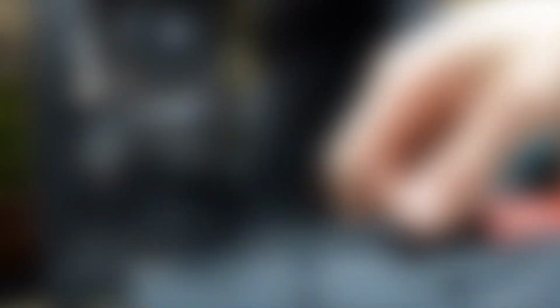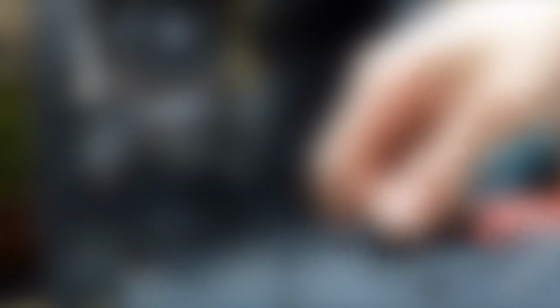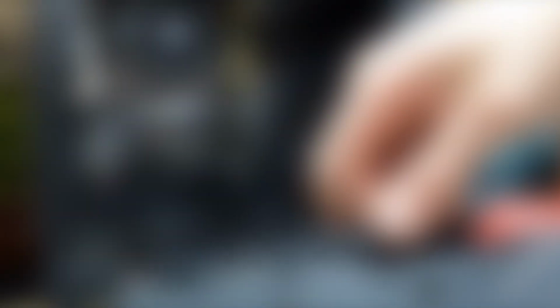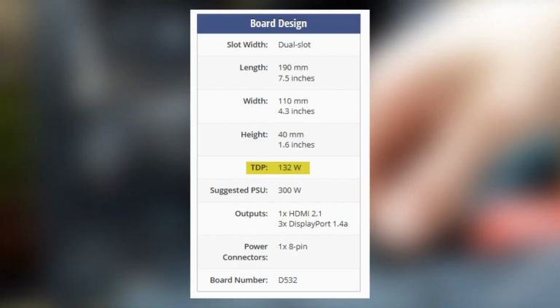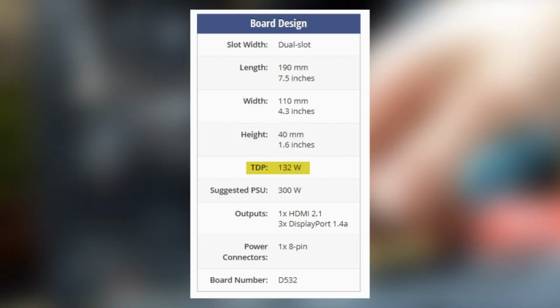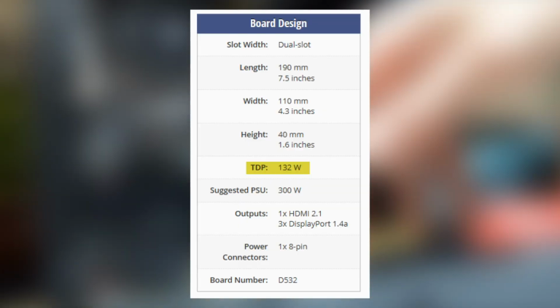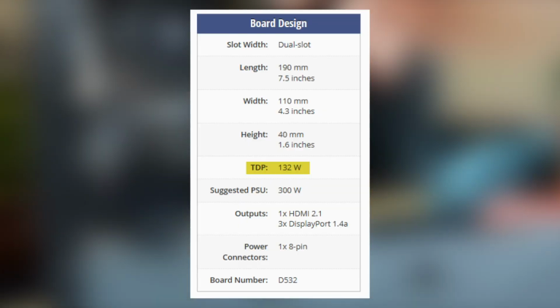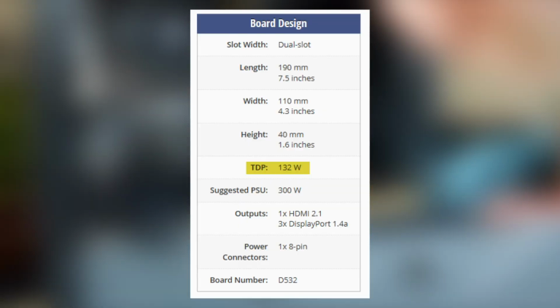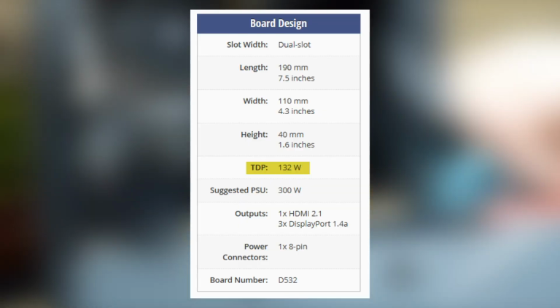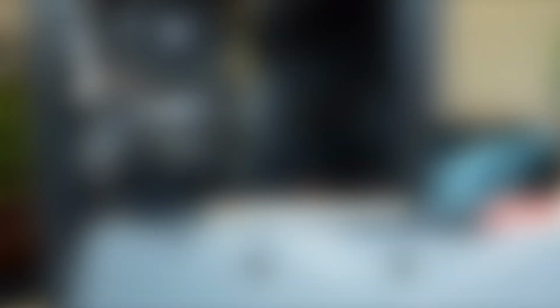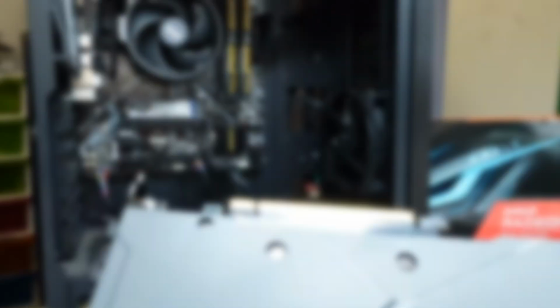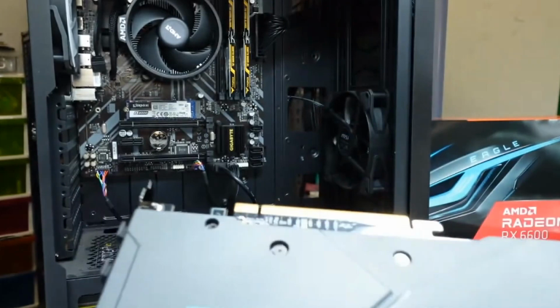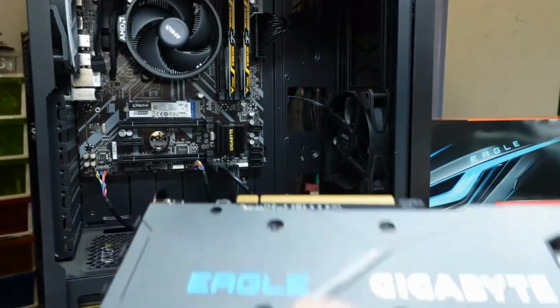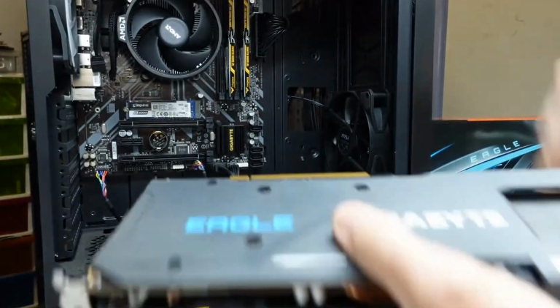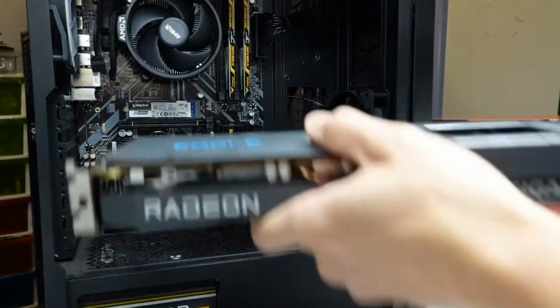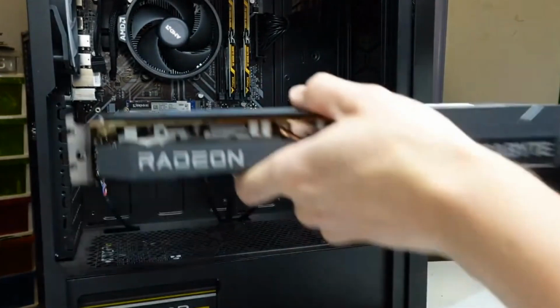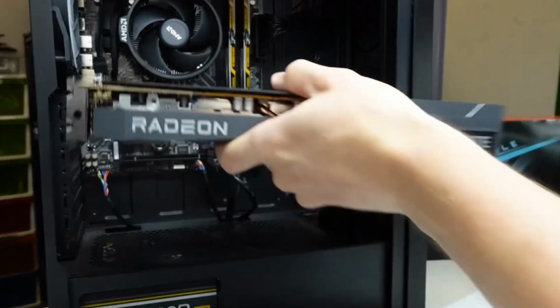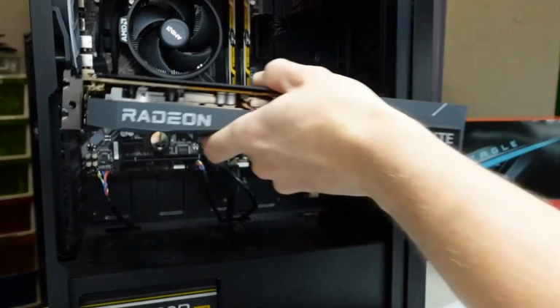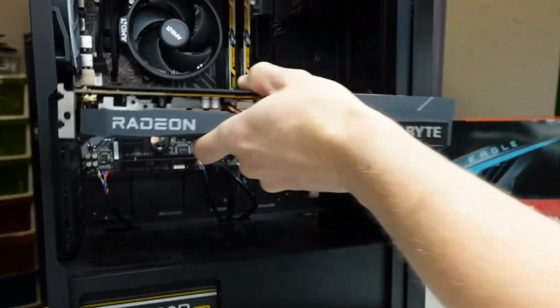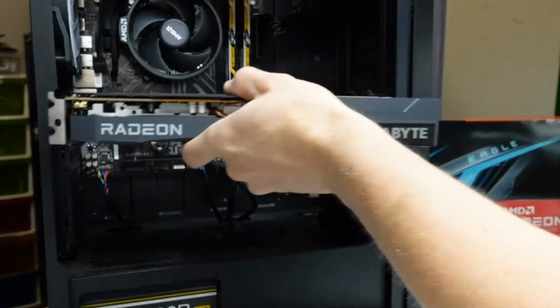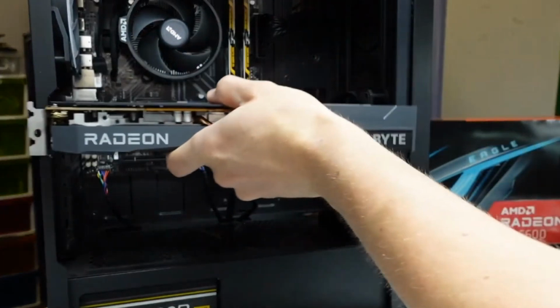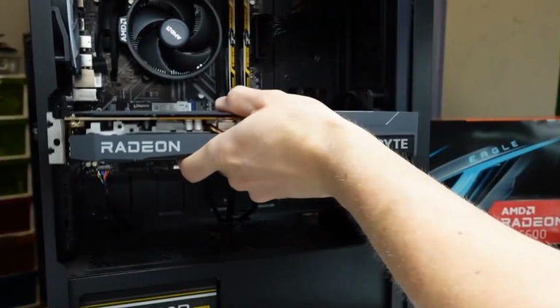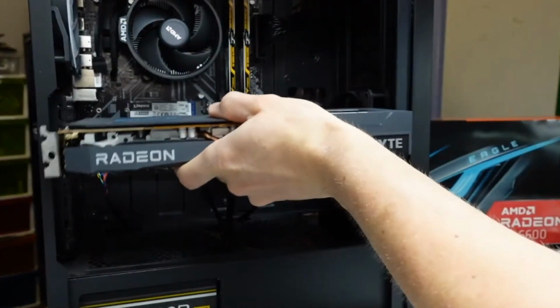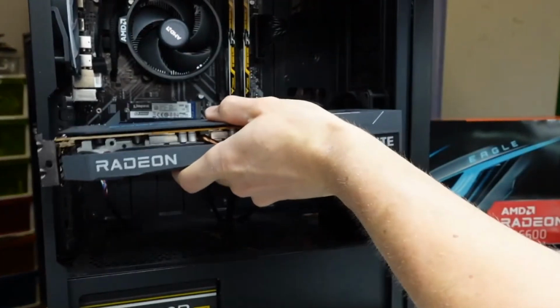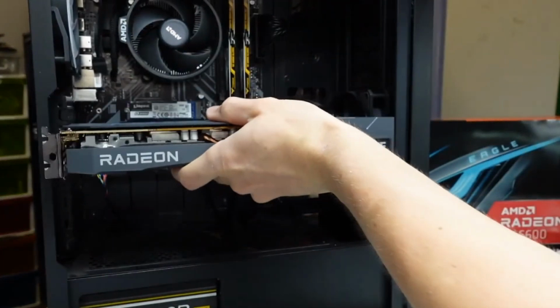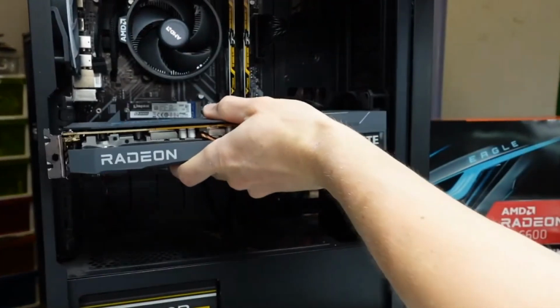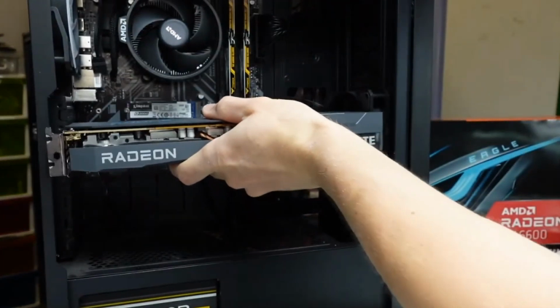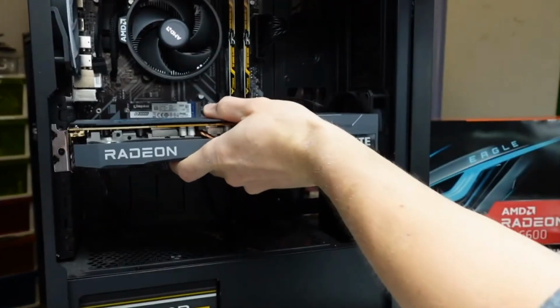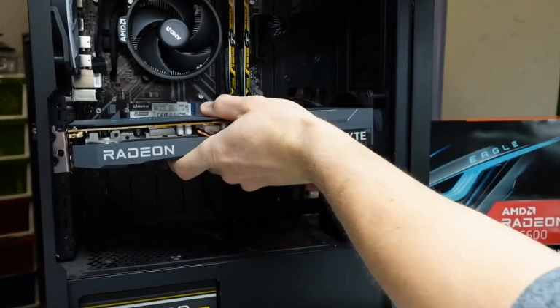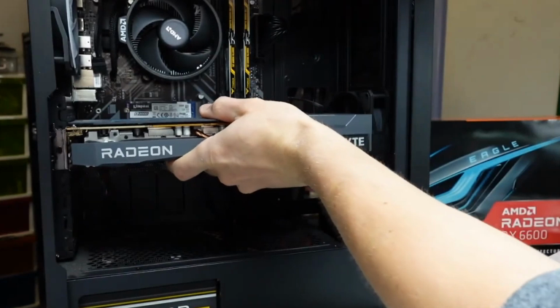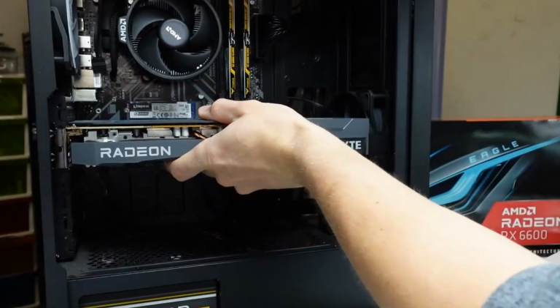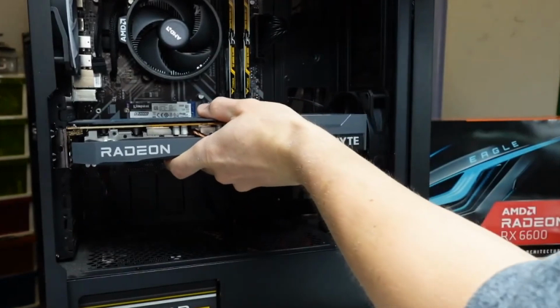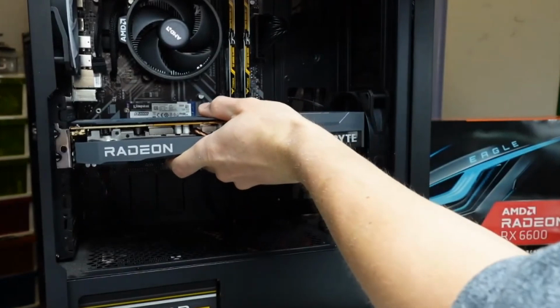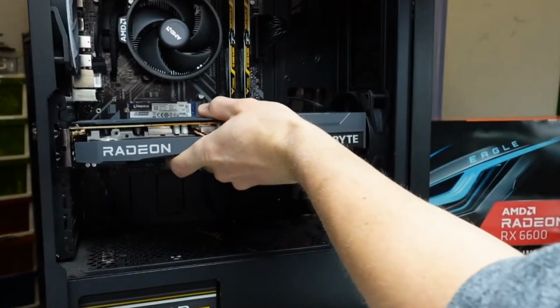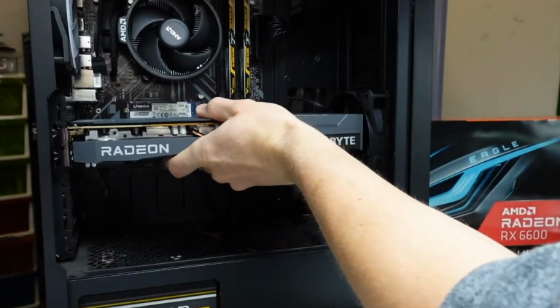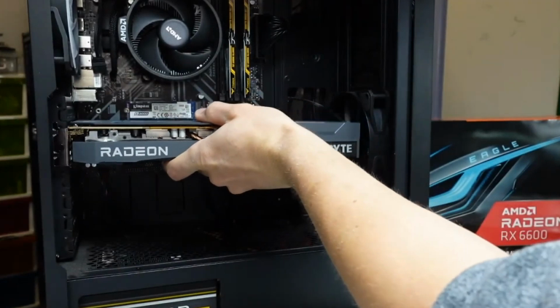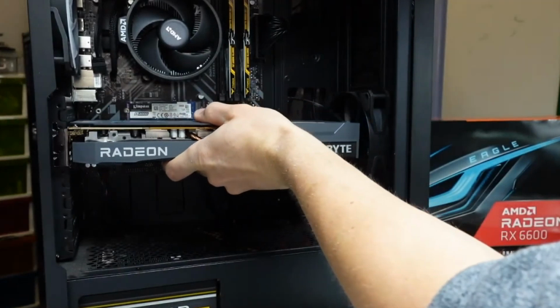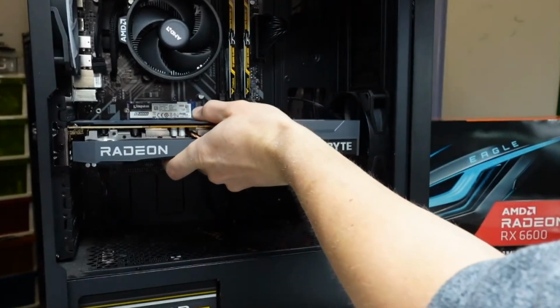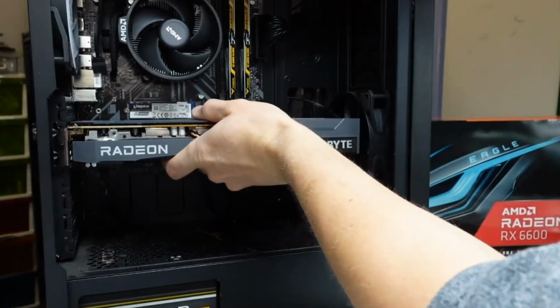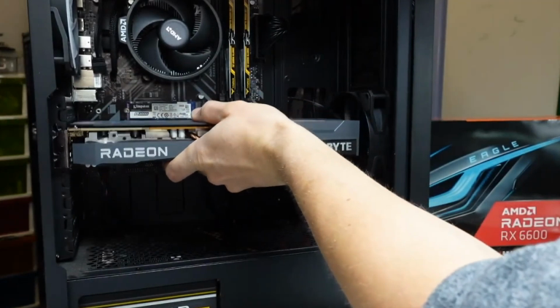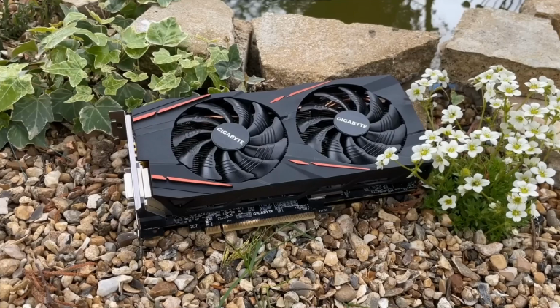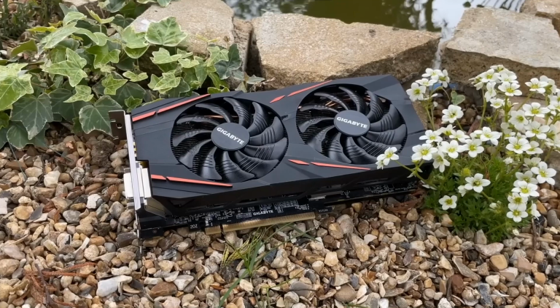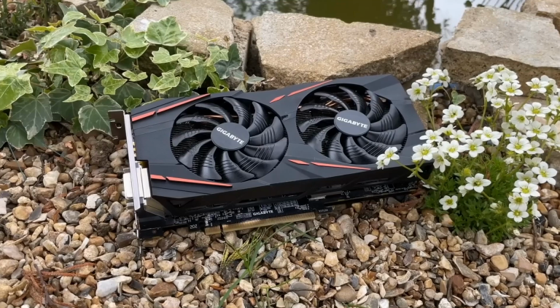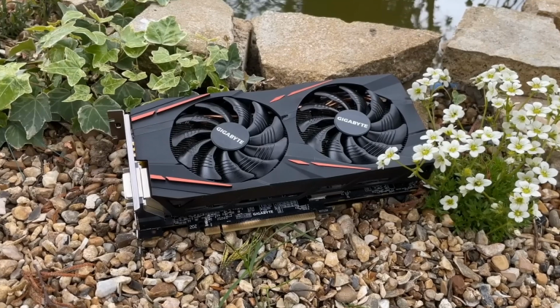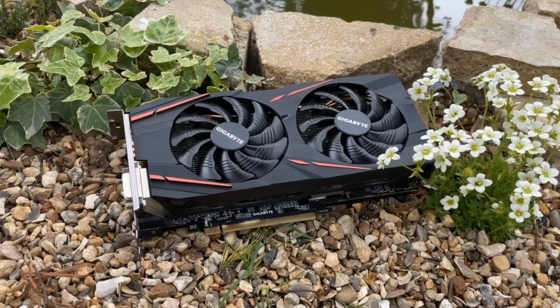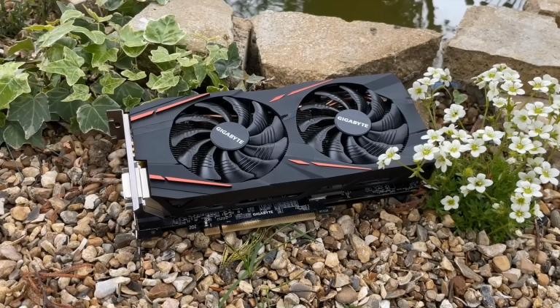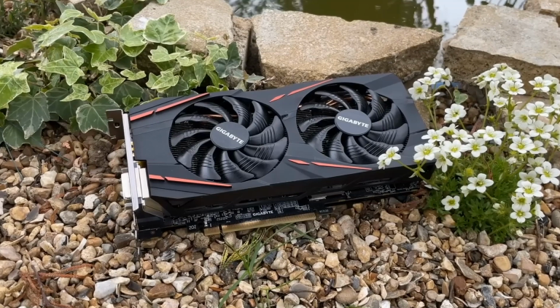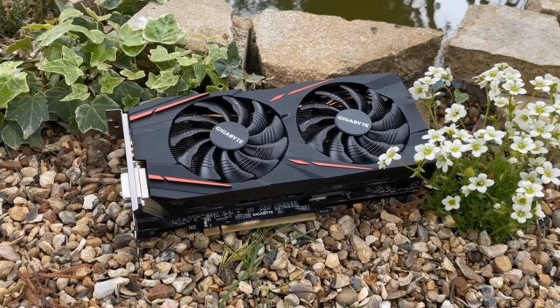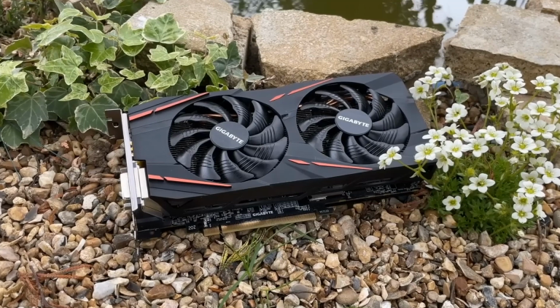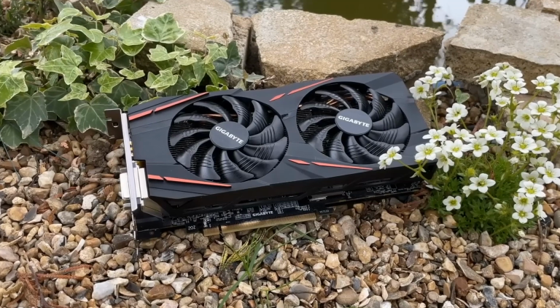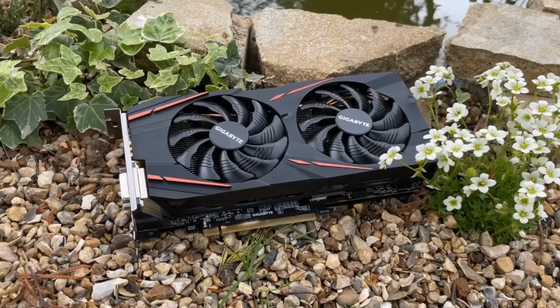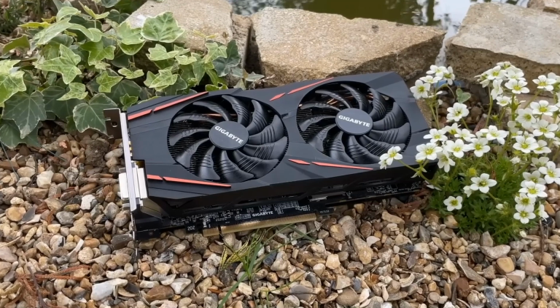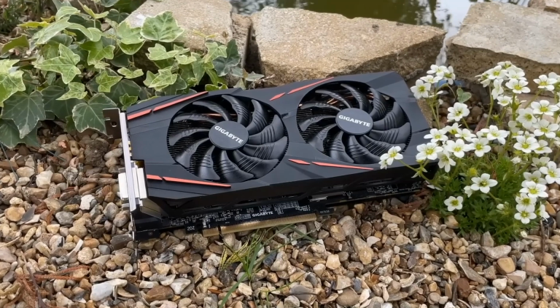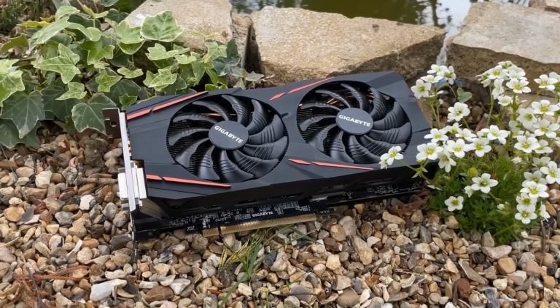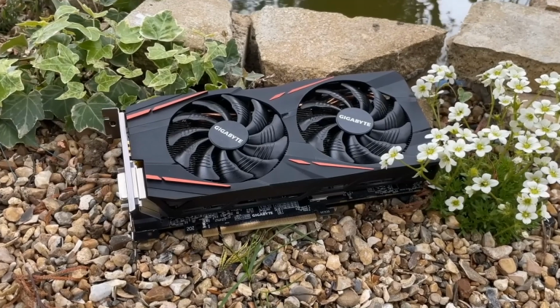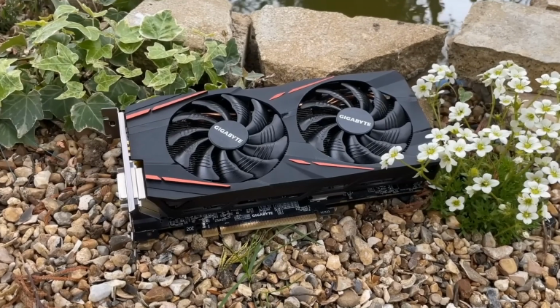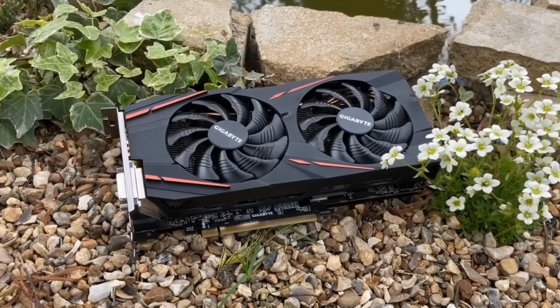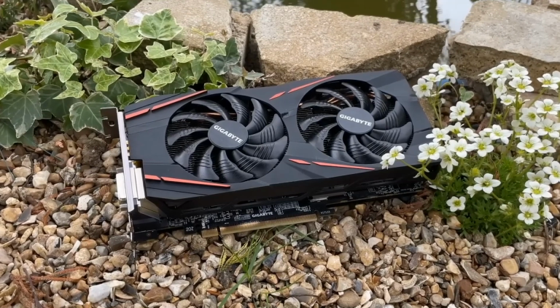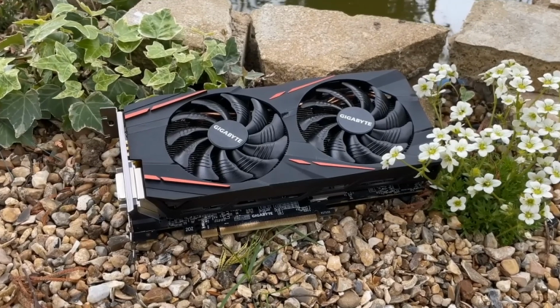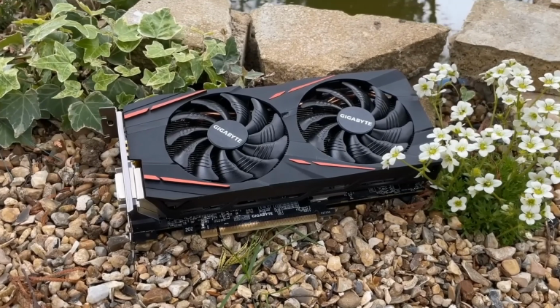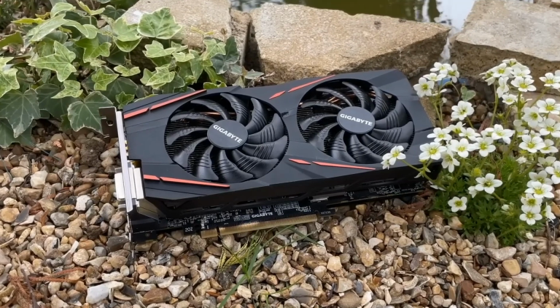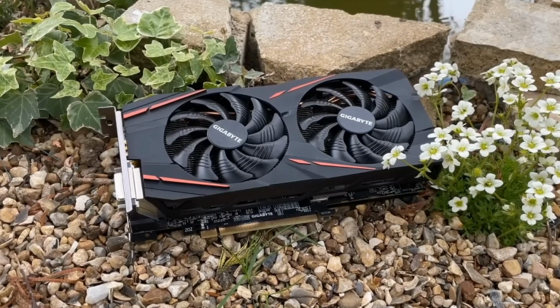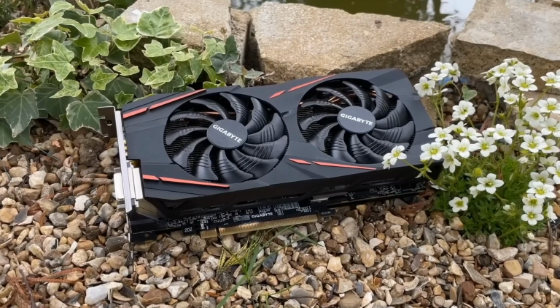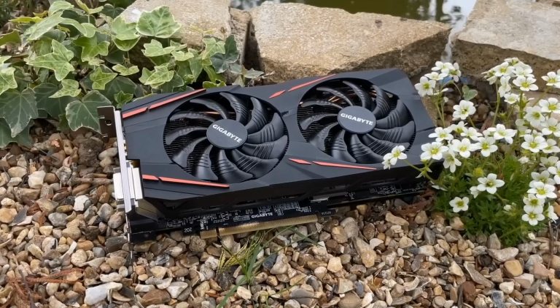Low power draw, cool temps, and a strong used market make it a top-tier budget buy. No drama, just reliable, efficient performance.